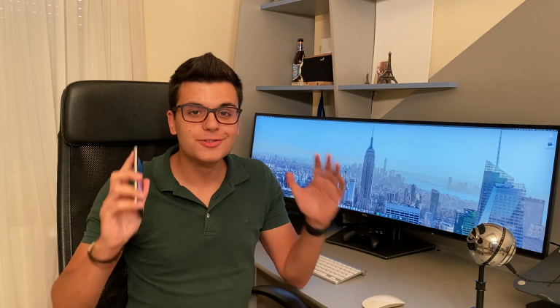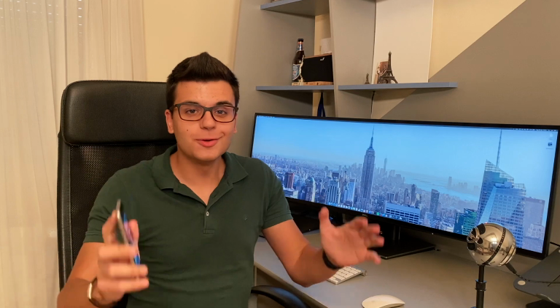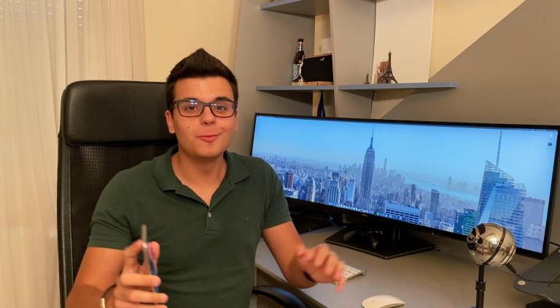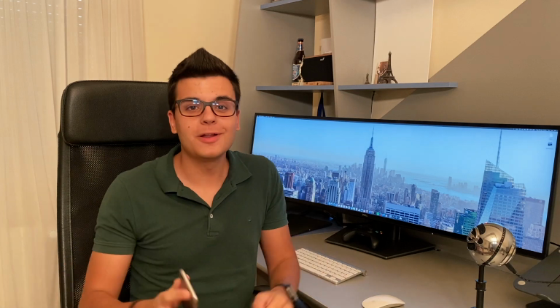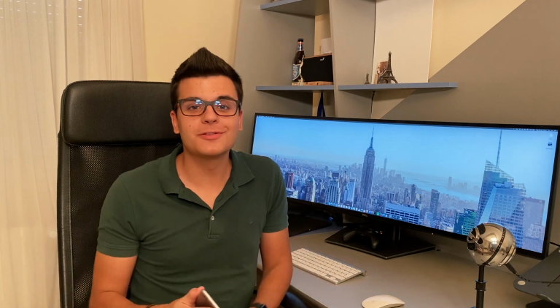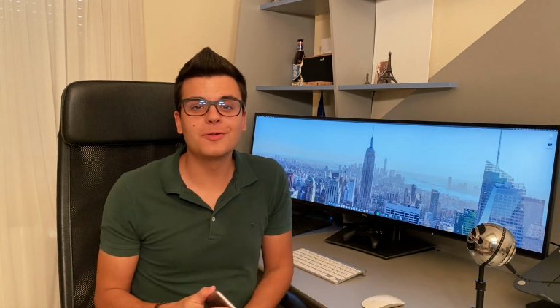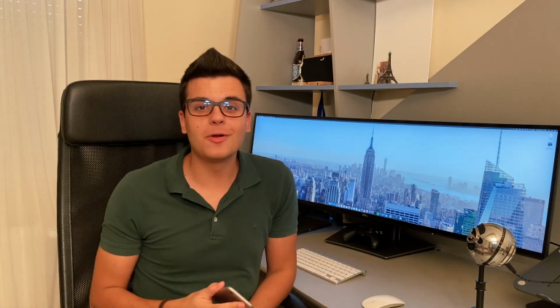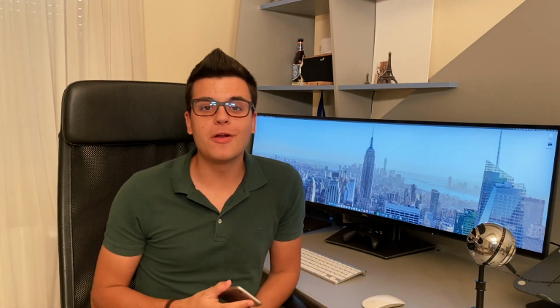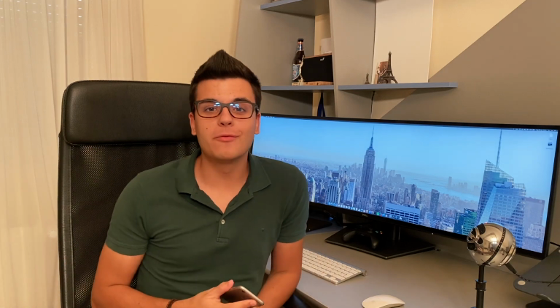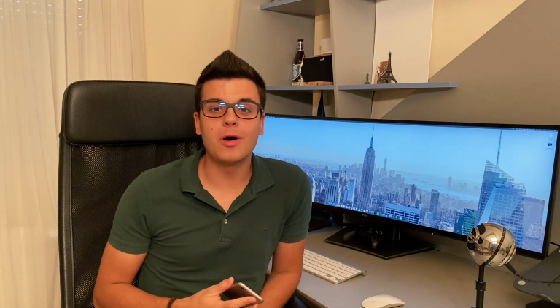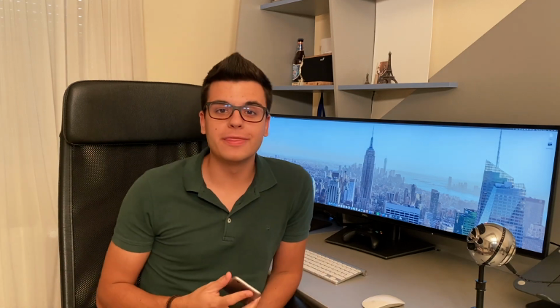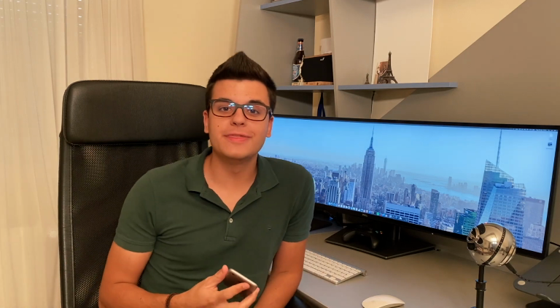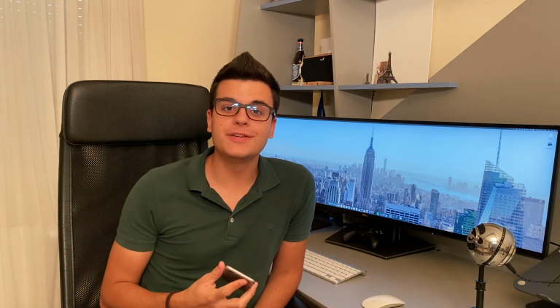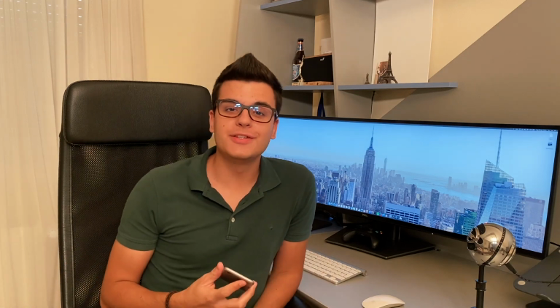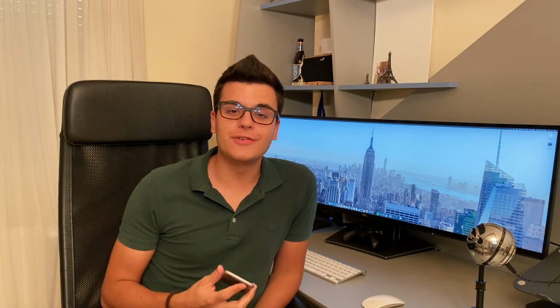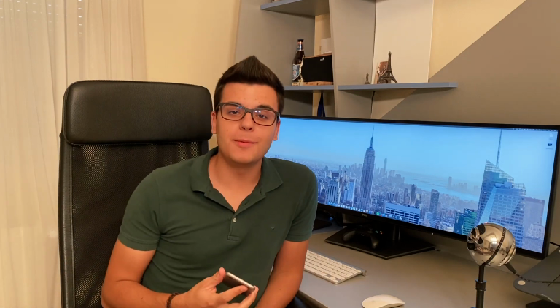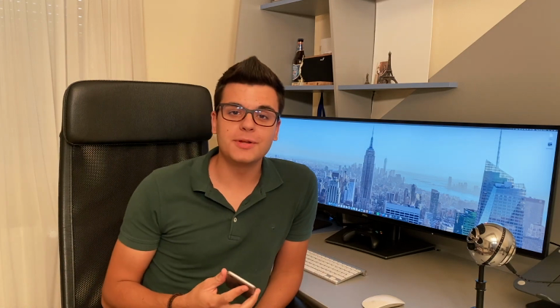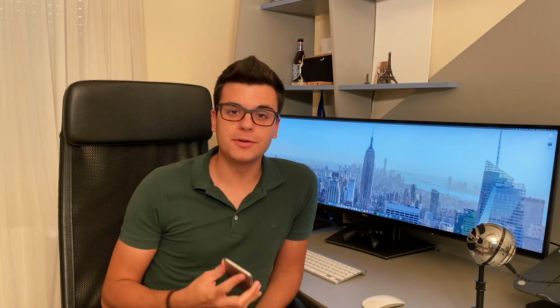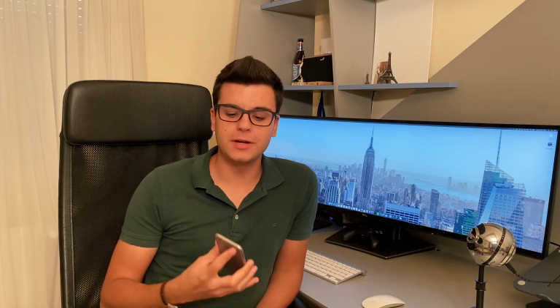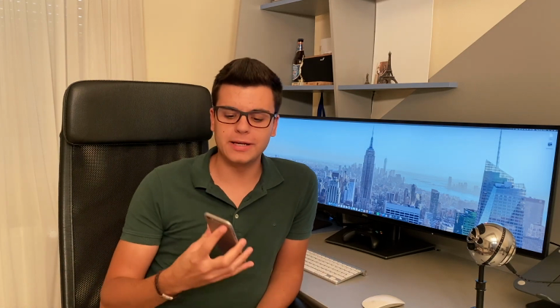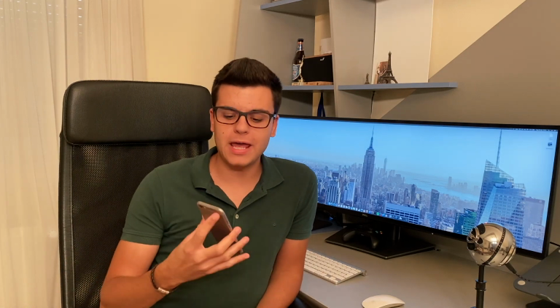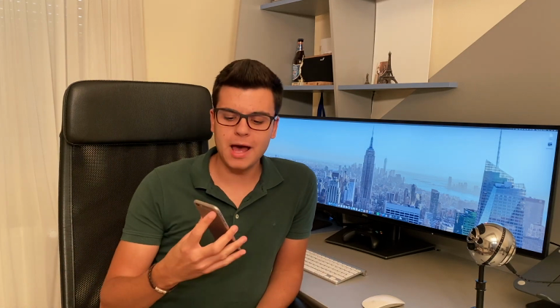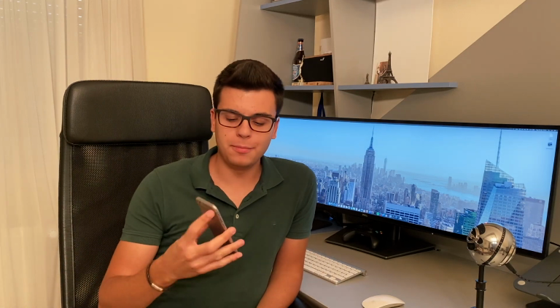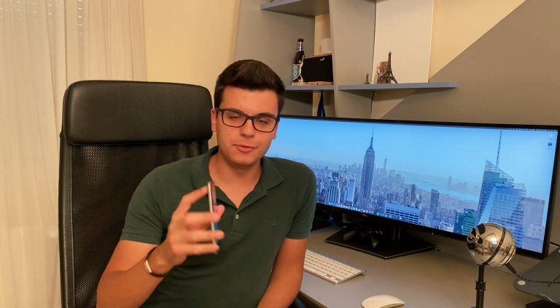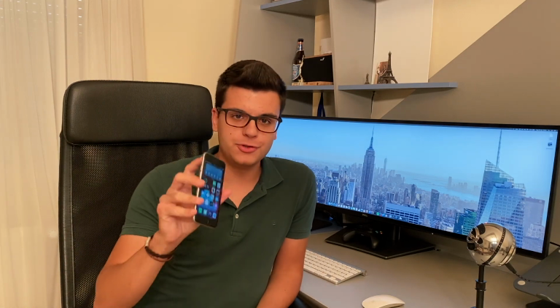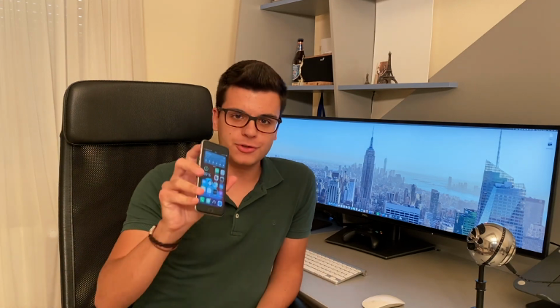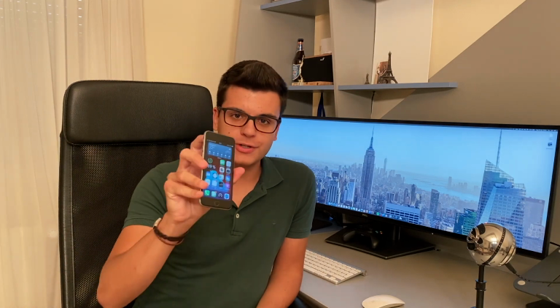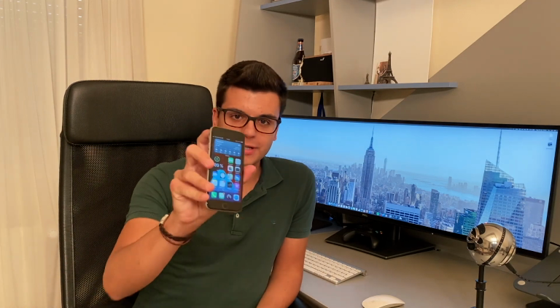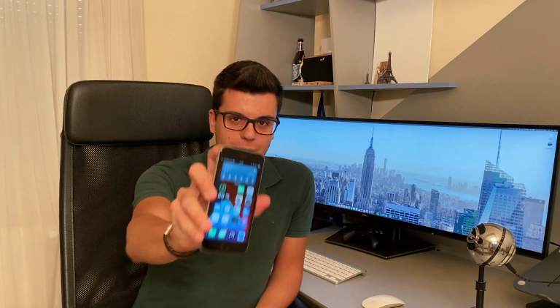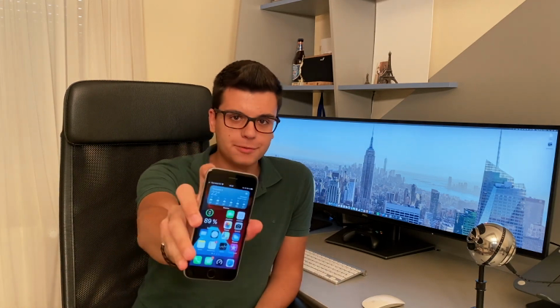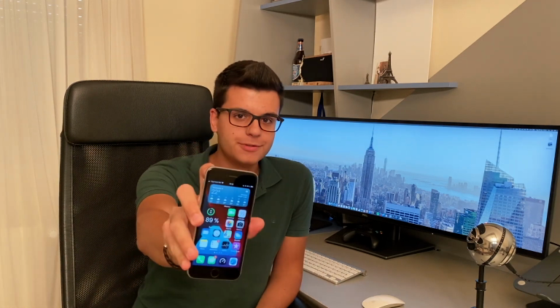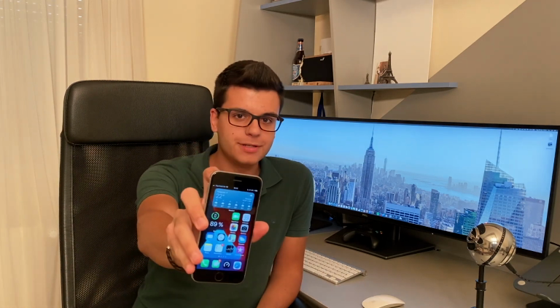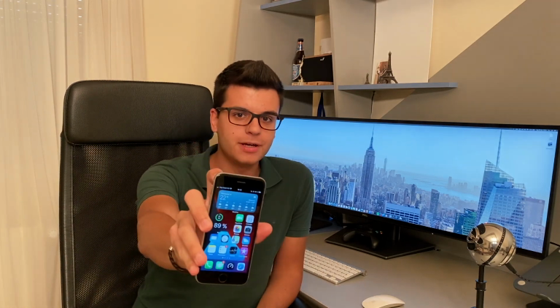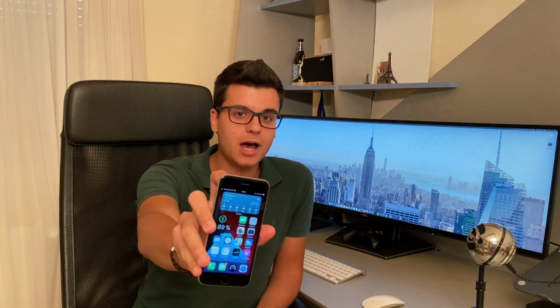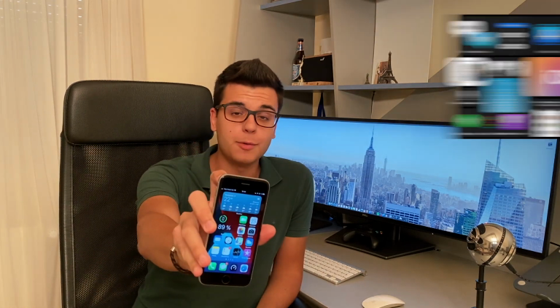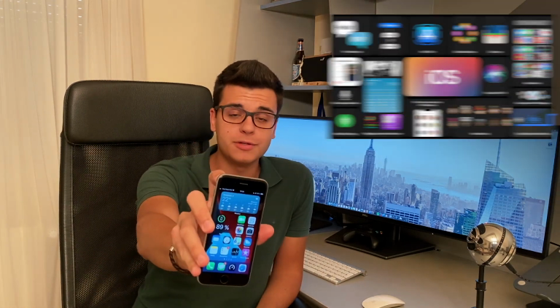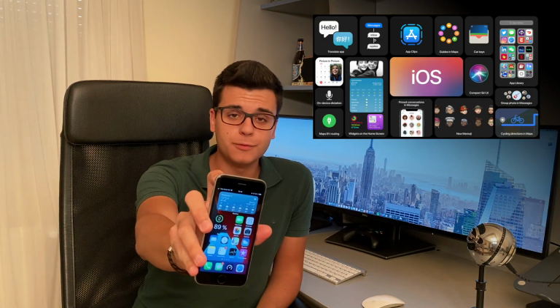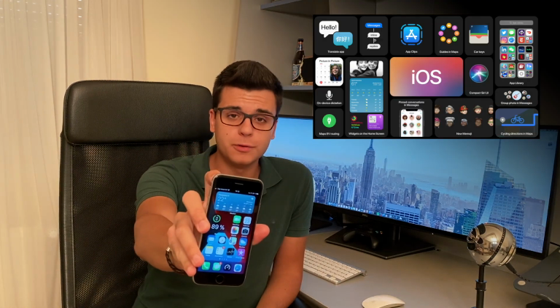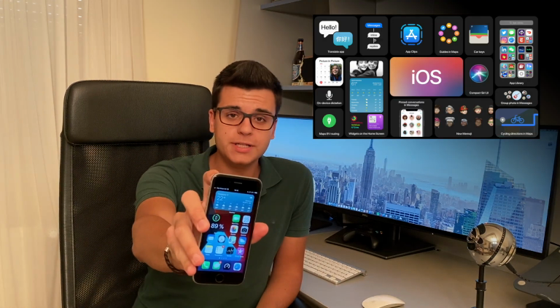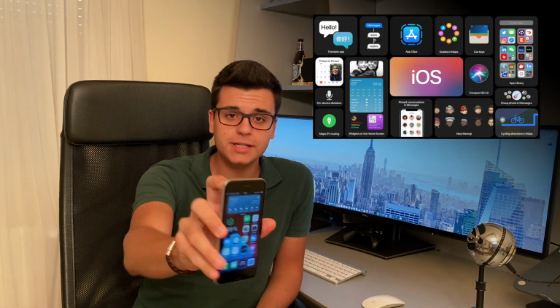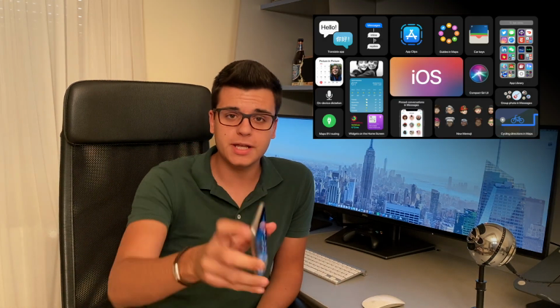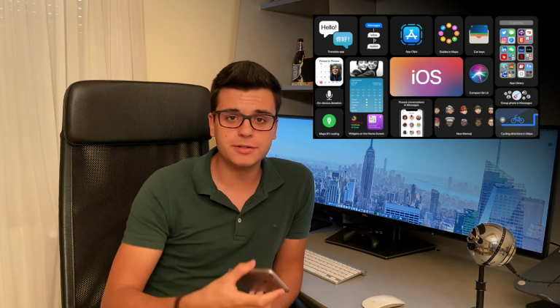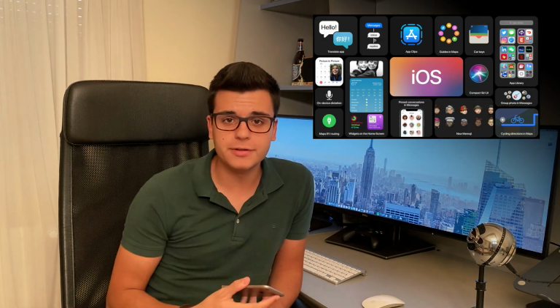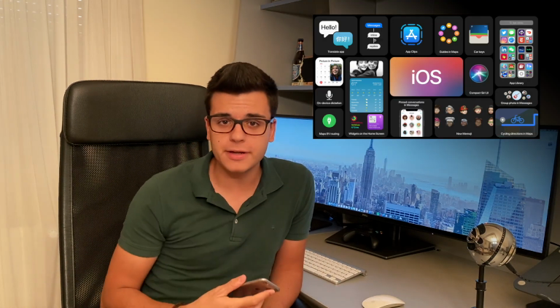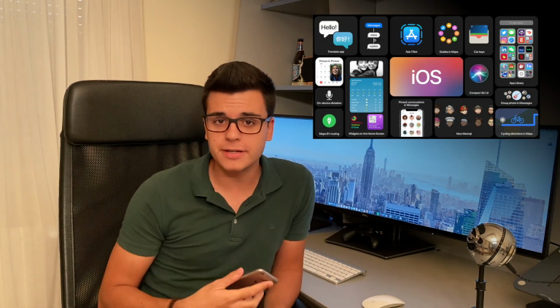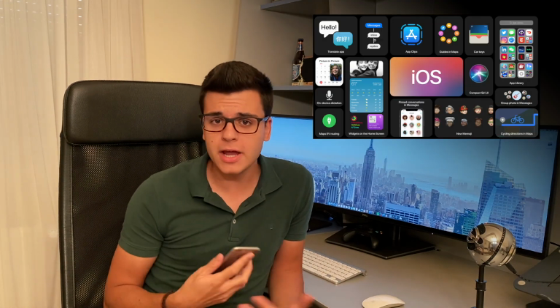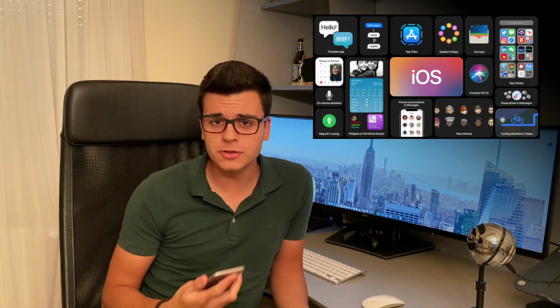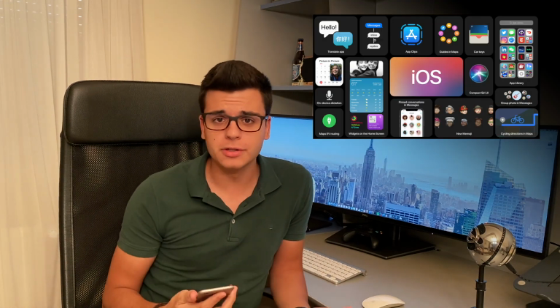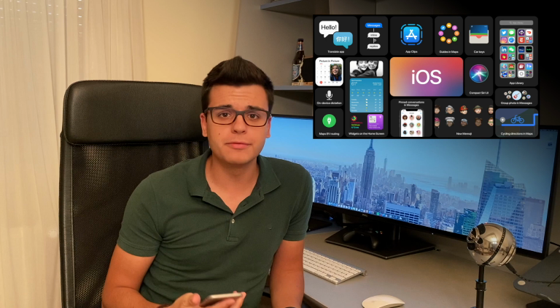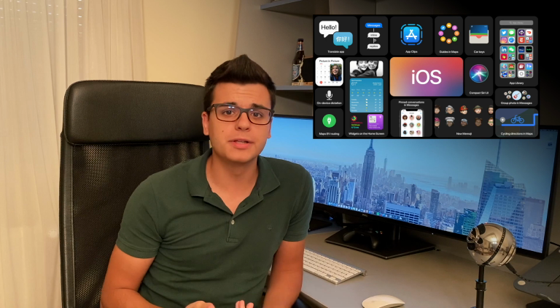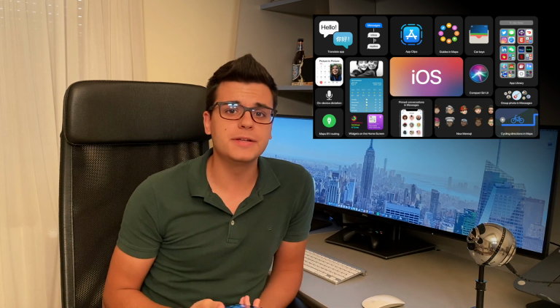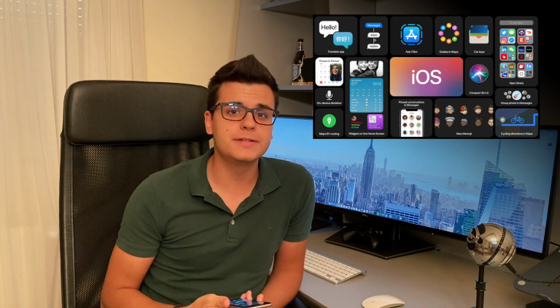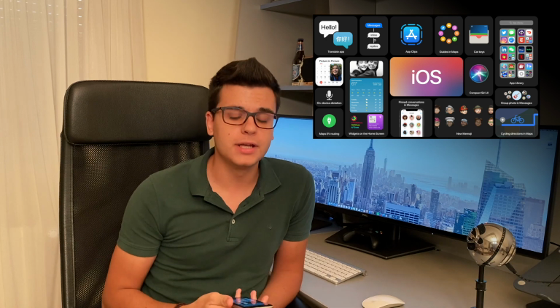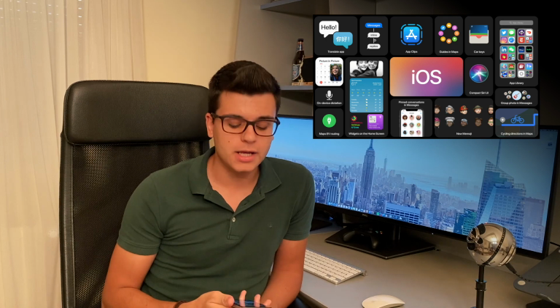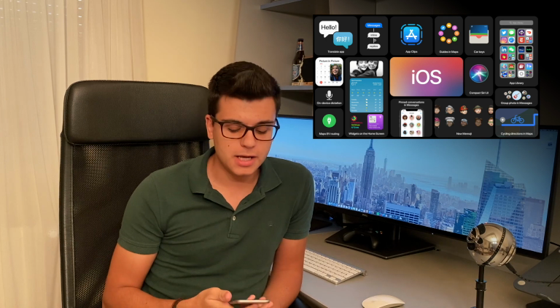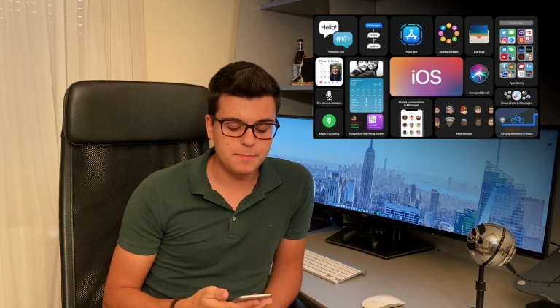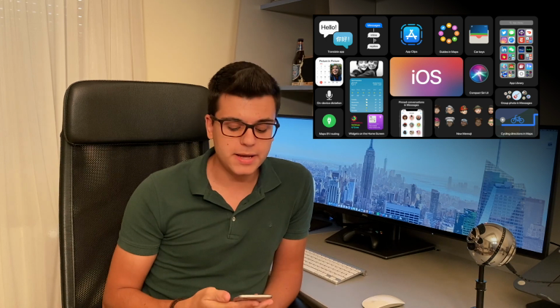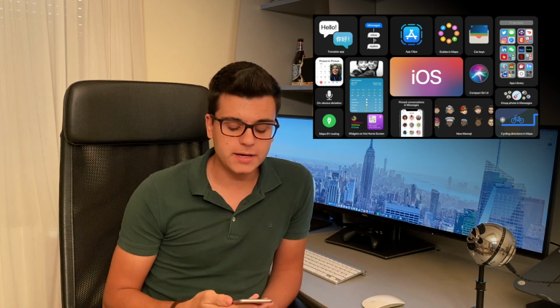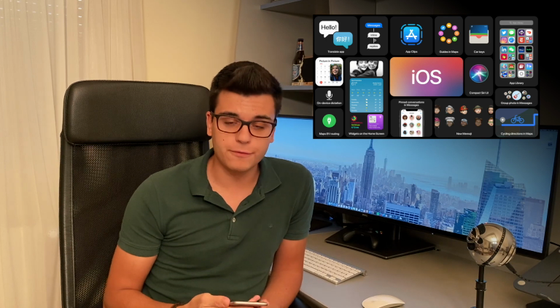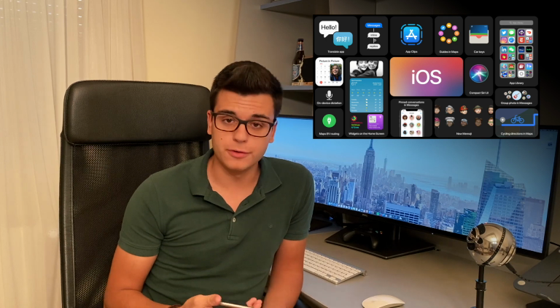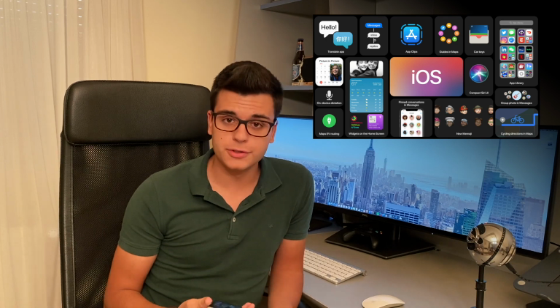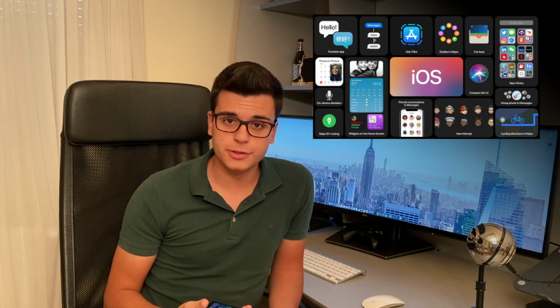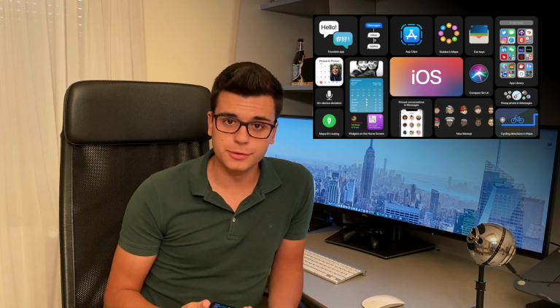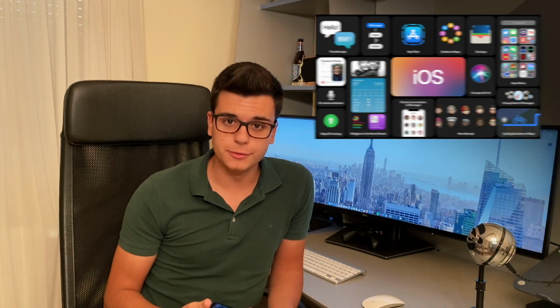So what is going on everyone? This is Fabio here and Apple just announced iOS 14 yesterday and they actually released a beta for us to use.